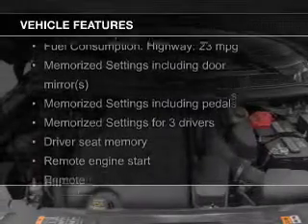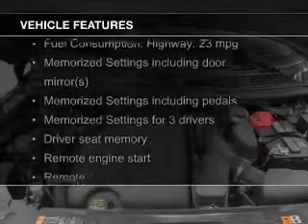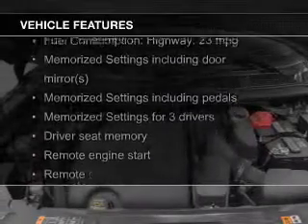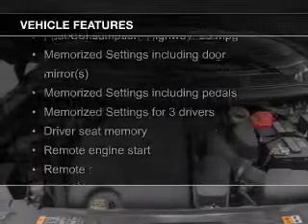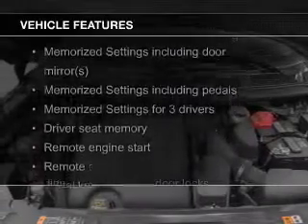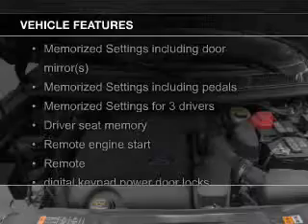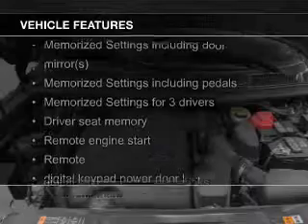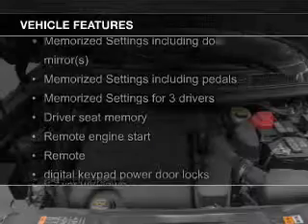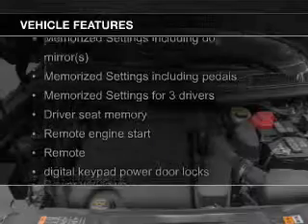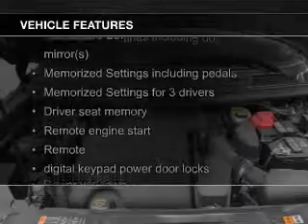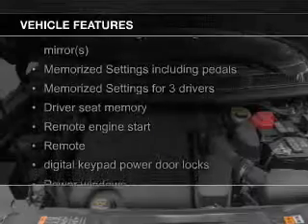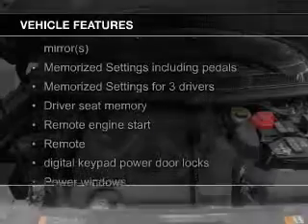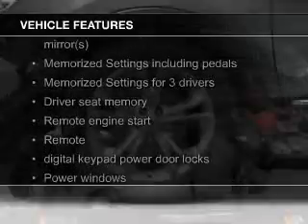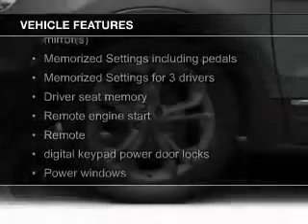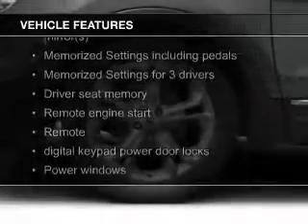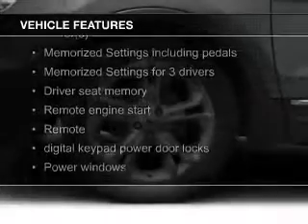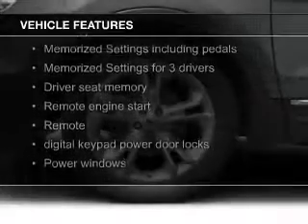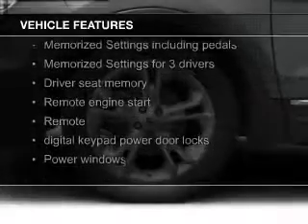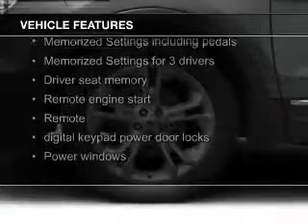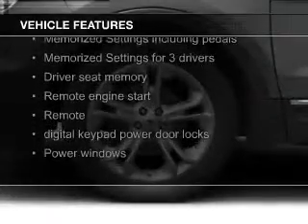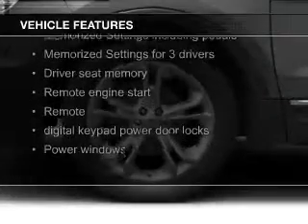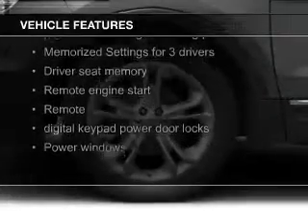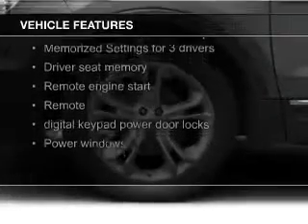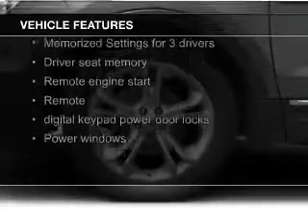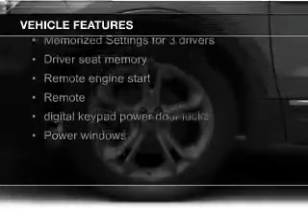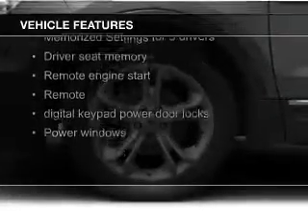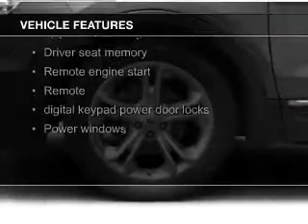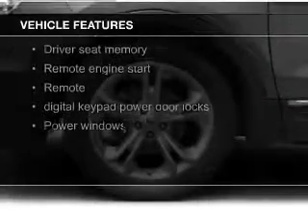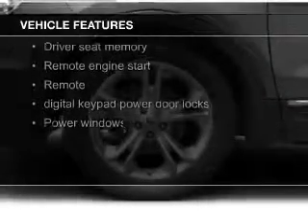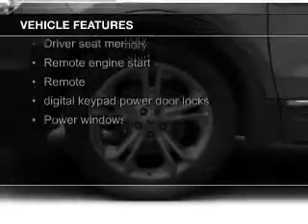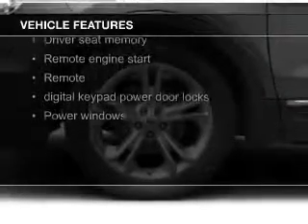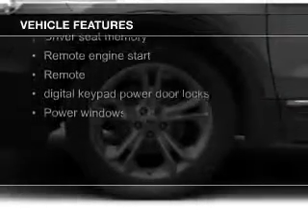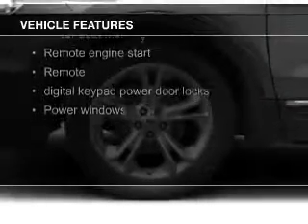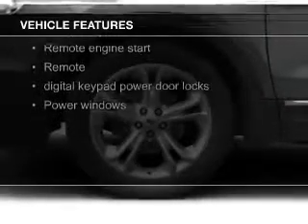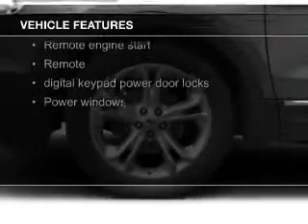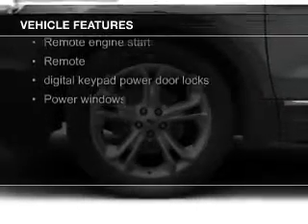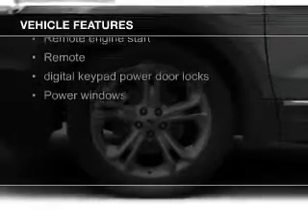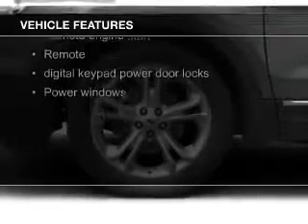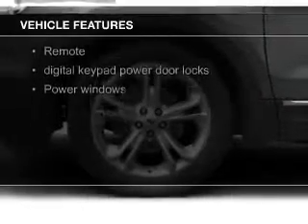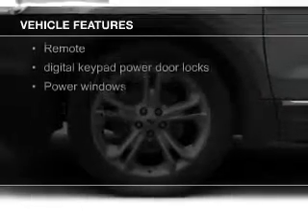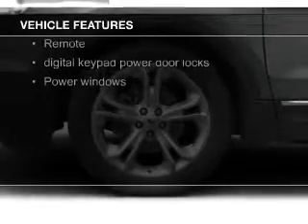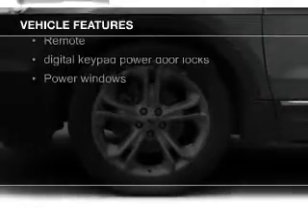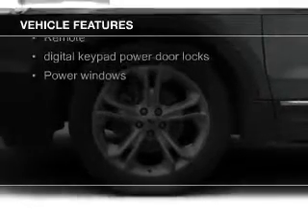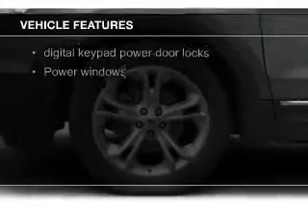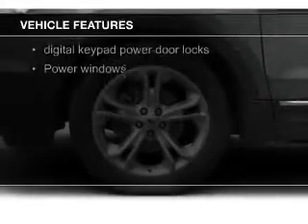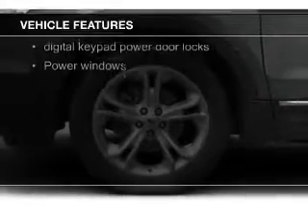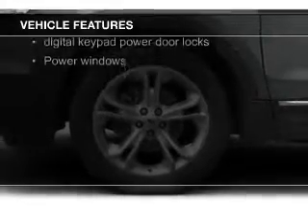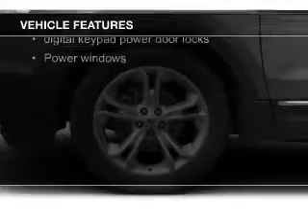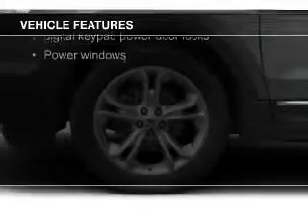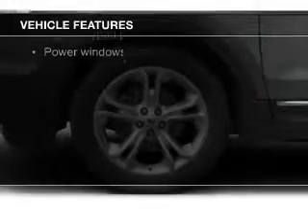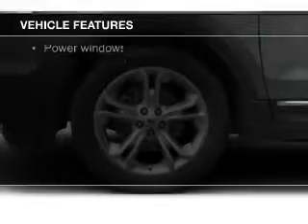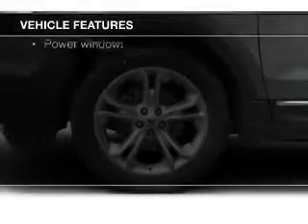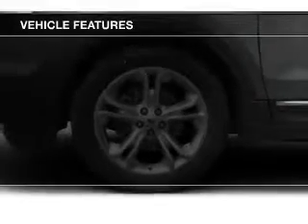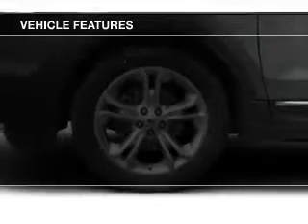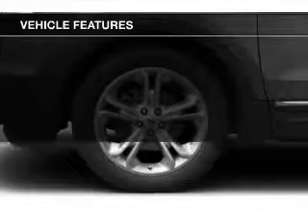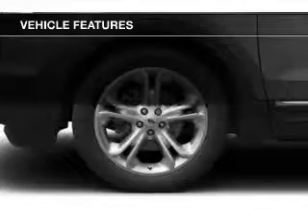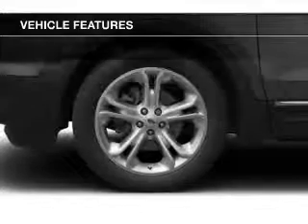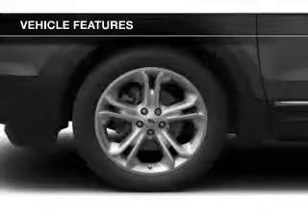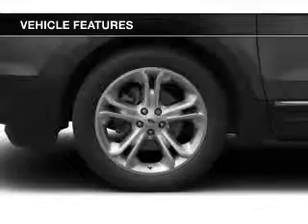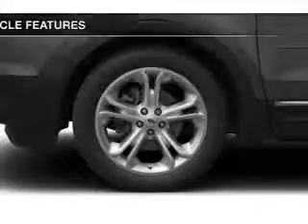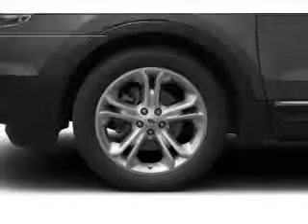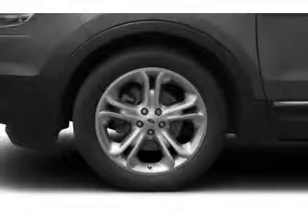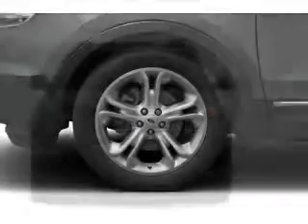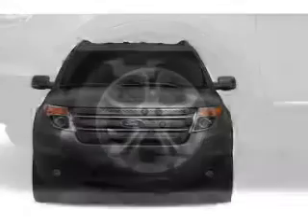leather seats, heated seats, power folding mirrors, Bluetooth connectivity, and Ford Sync voice activation,